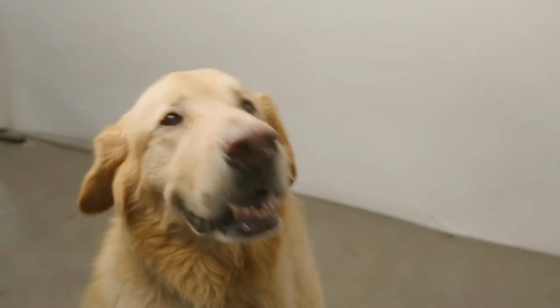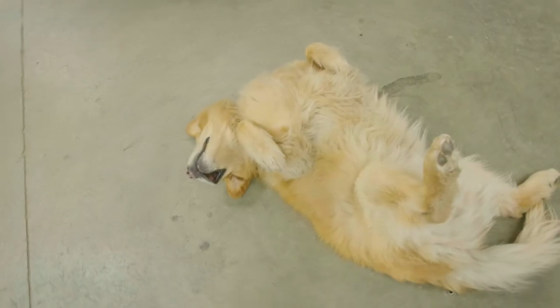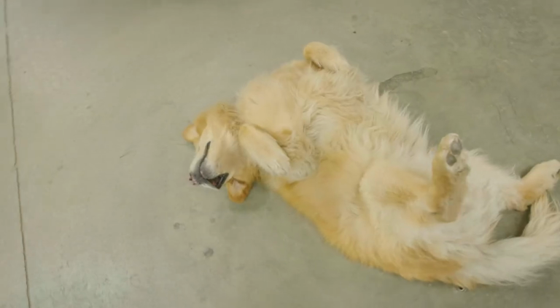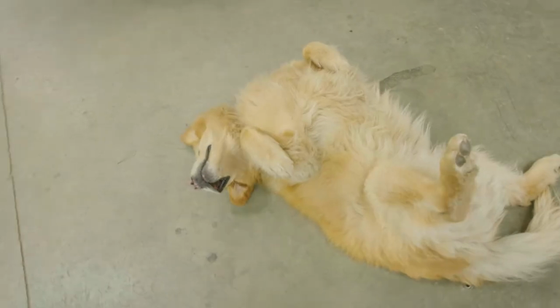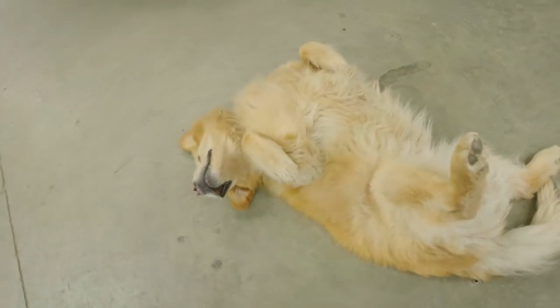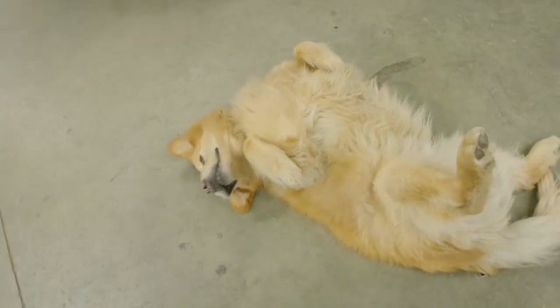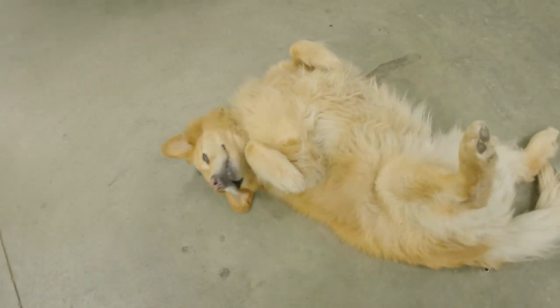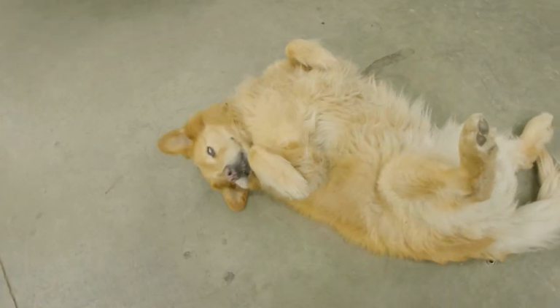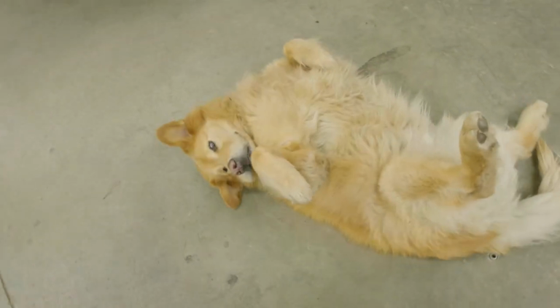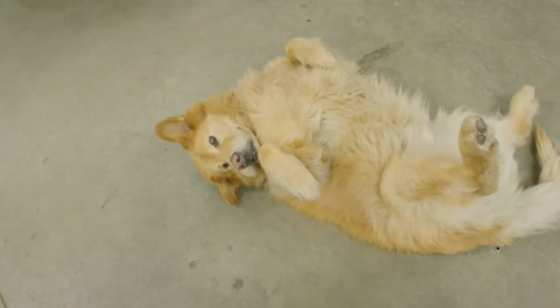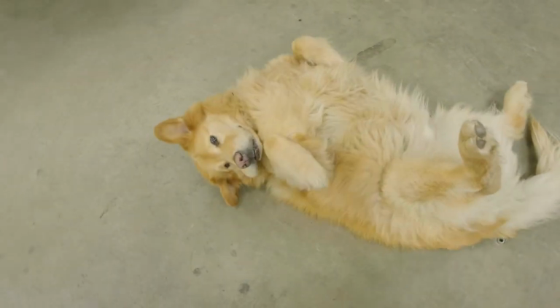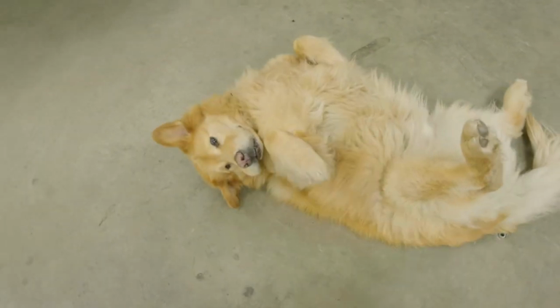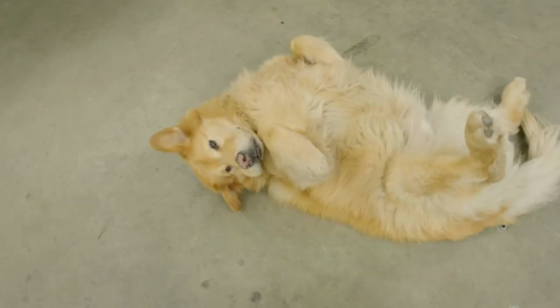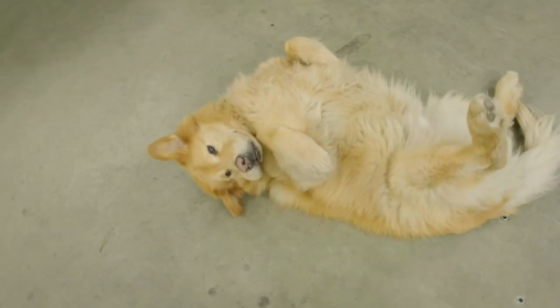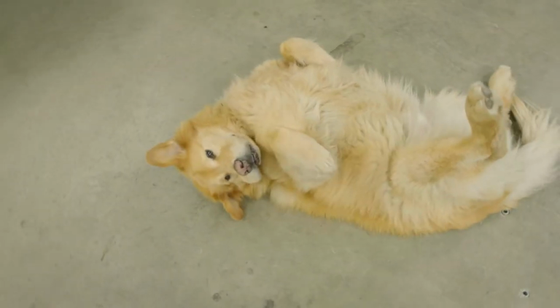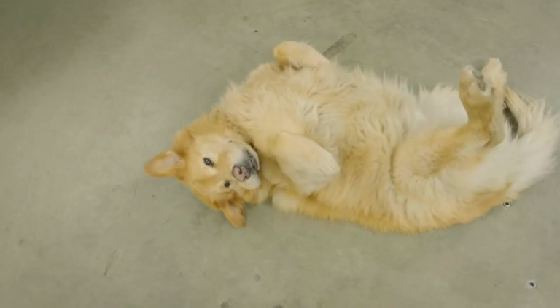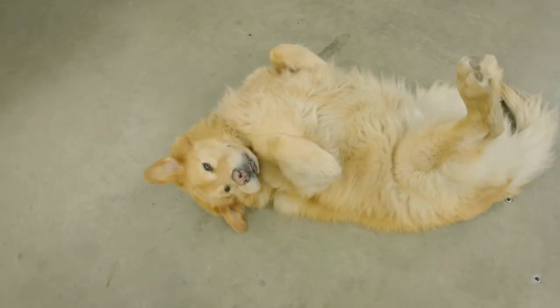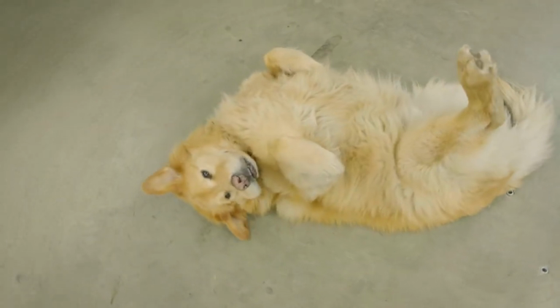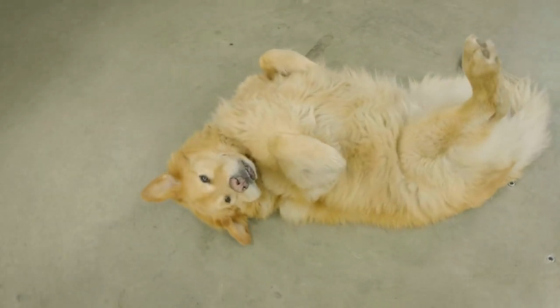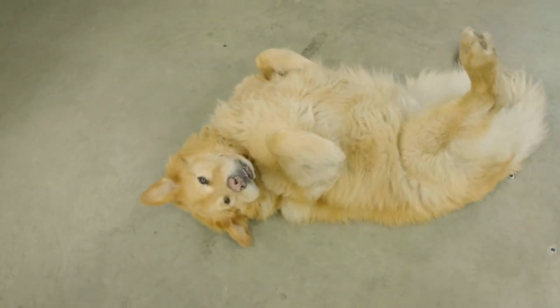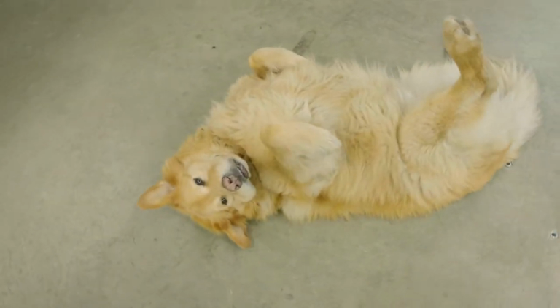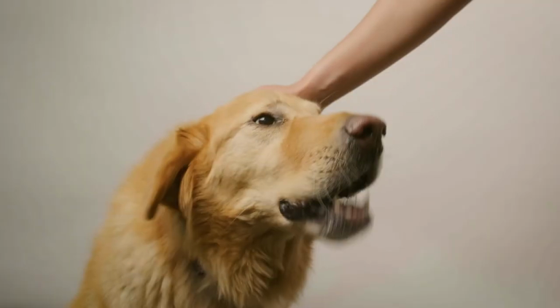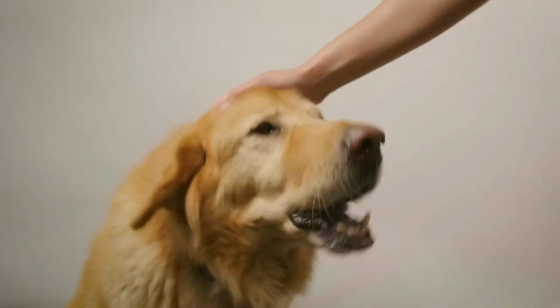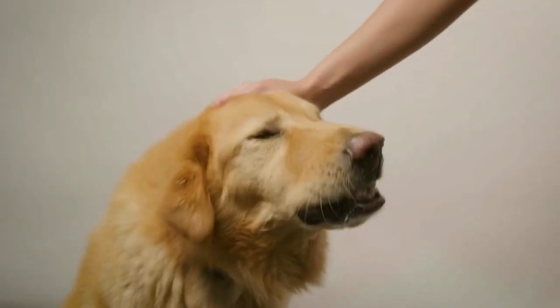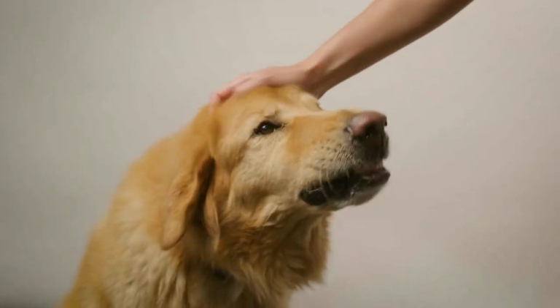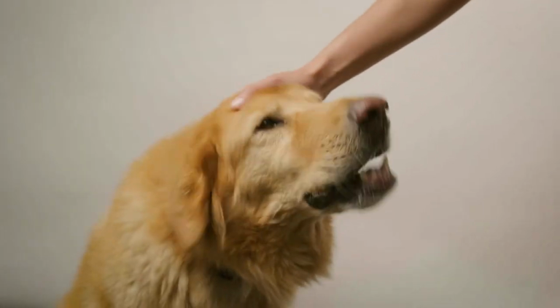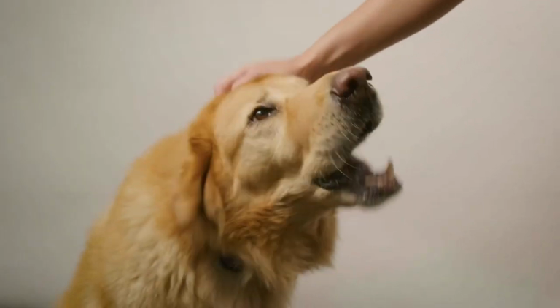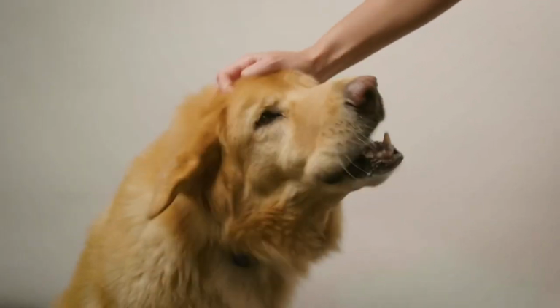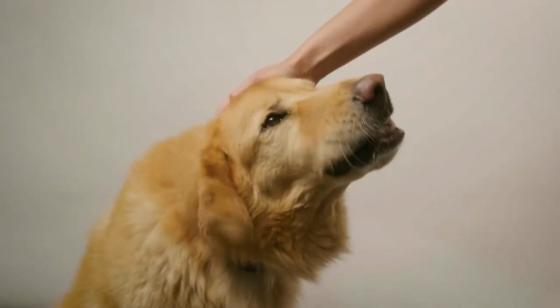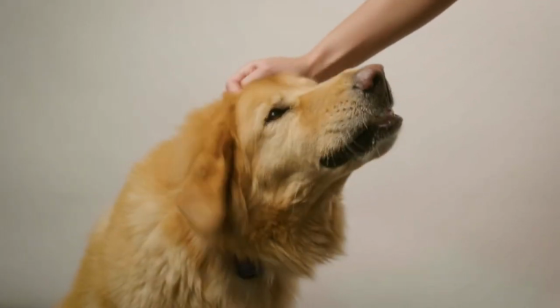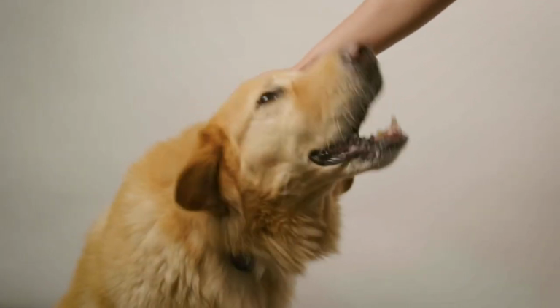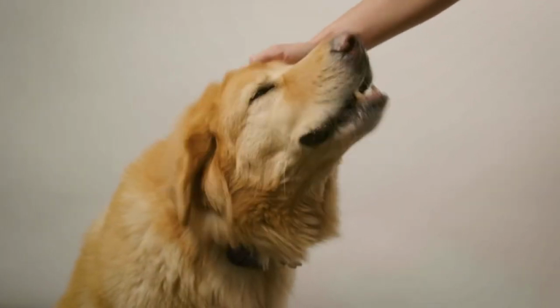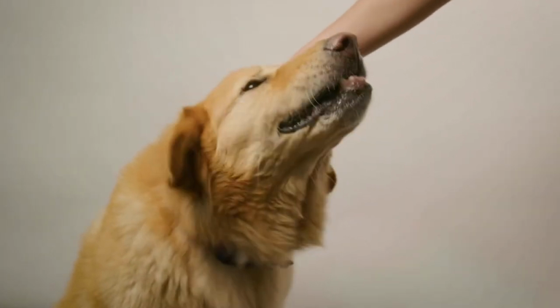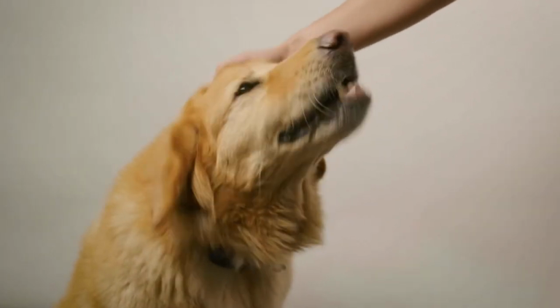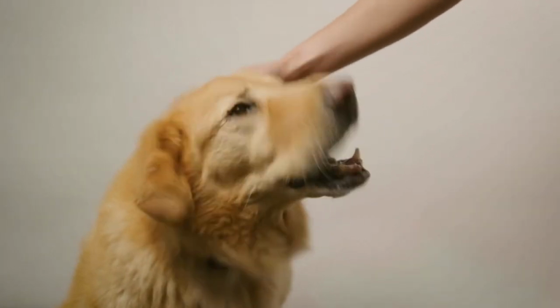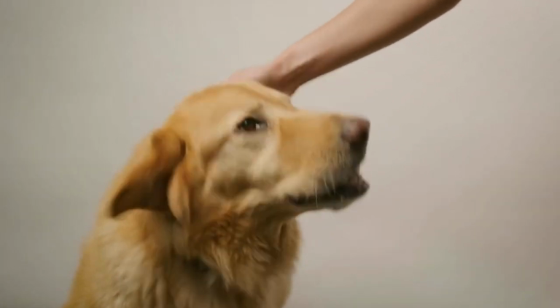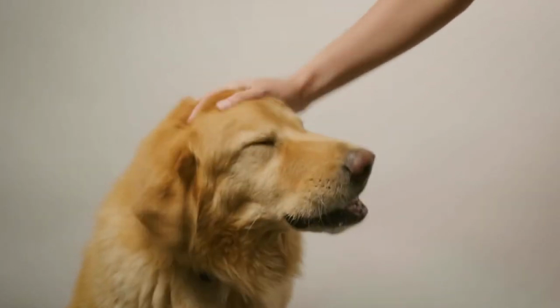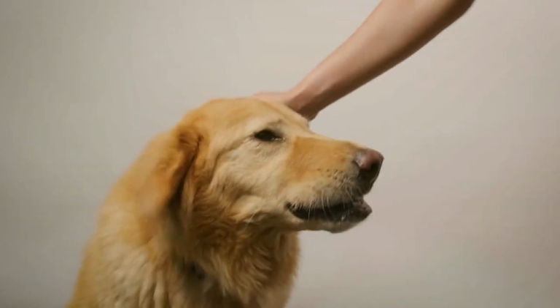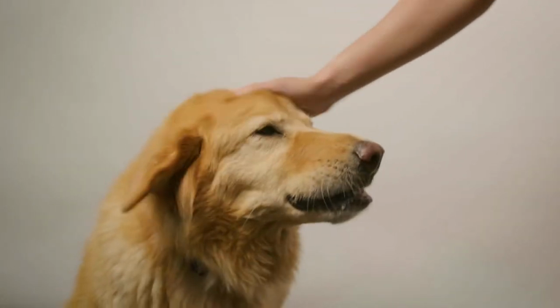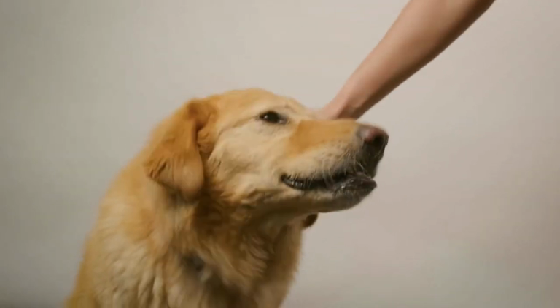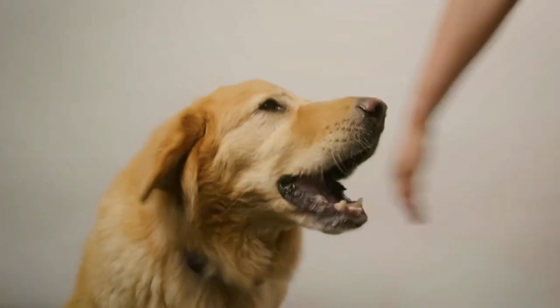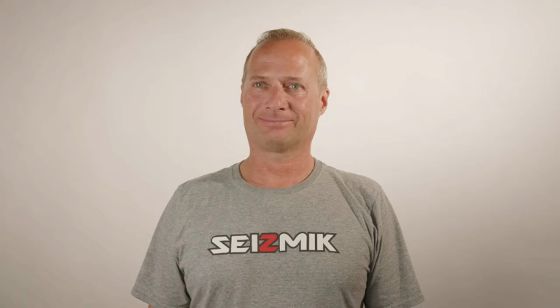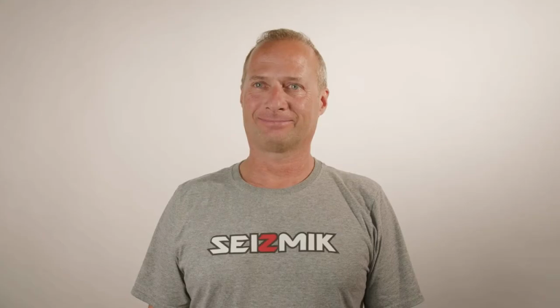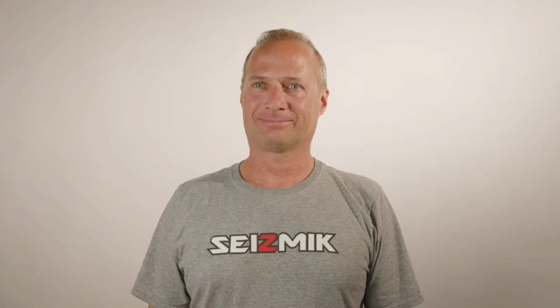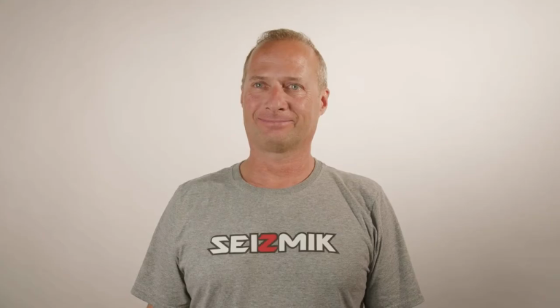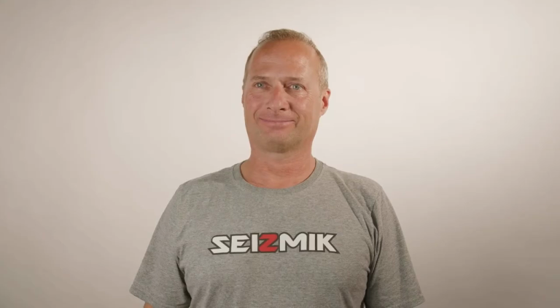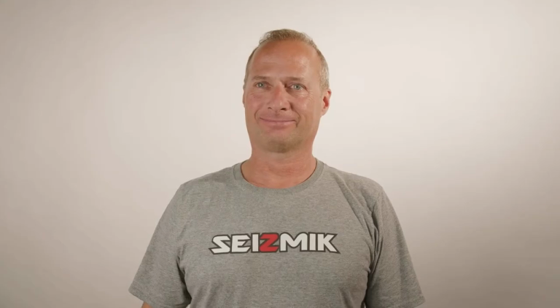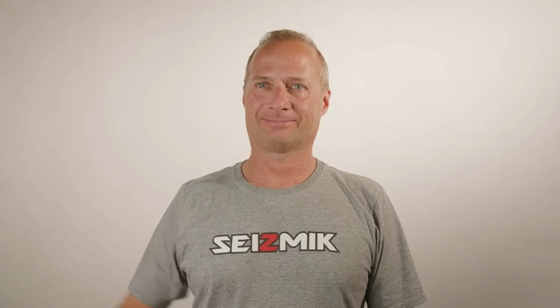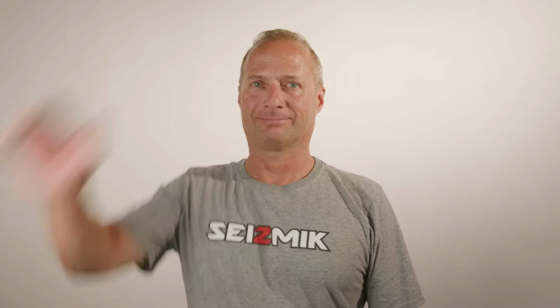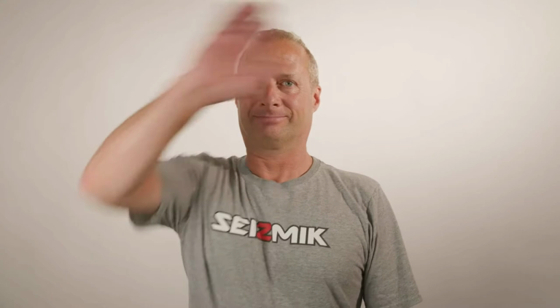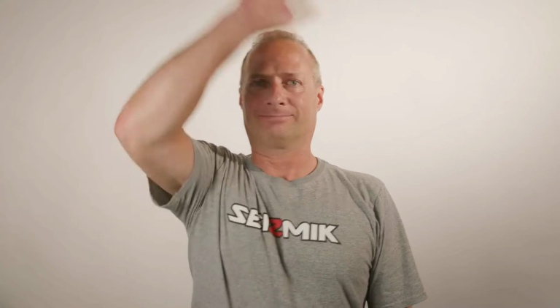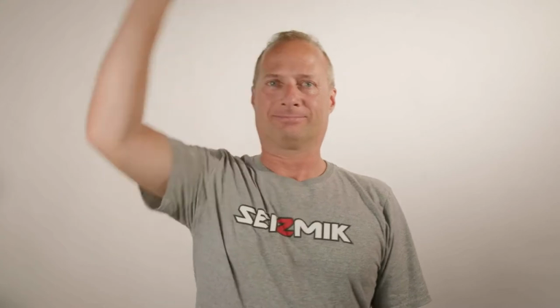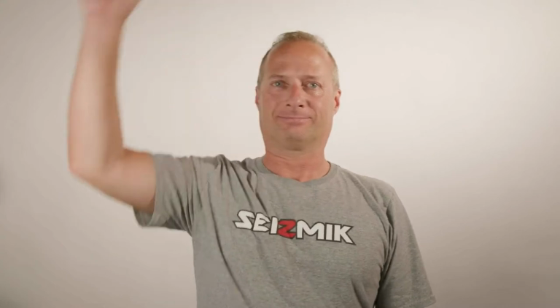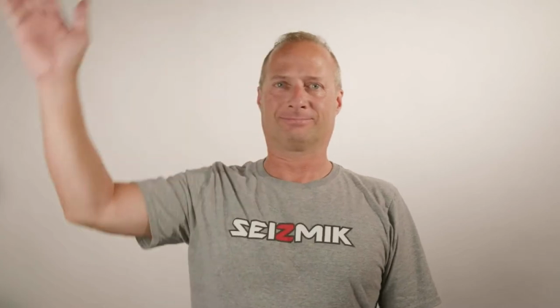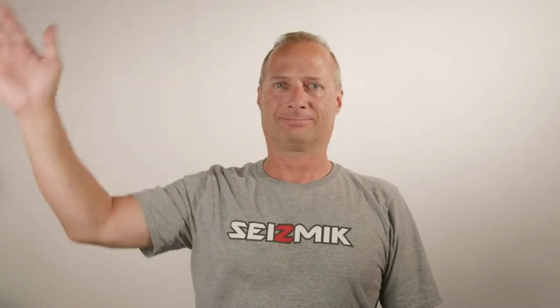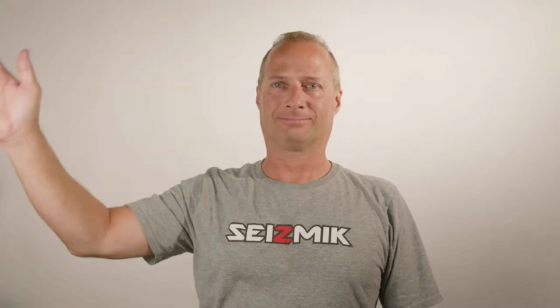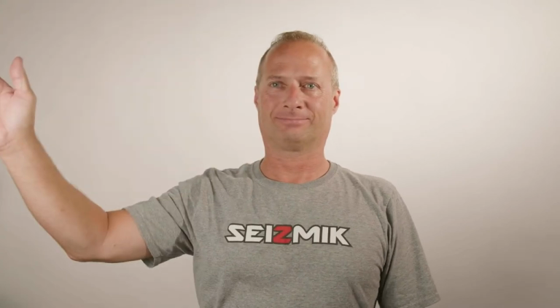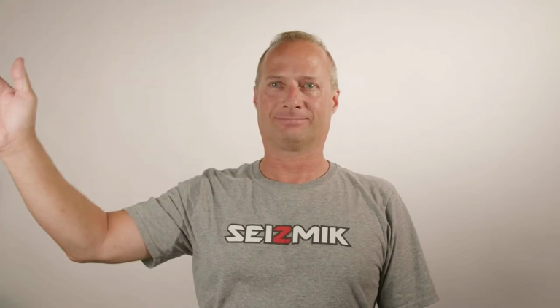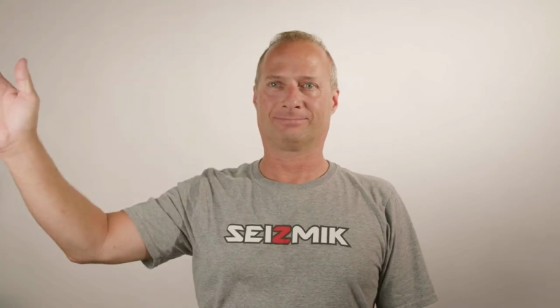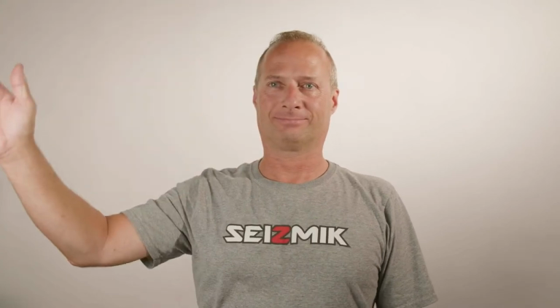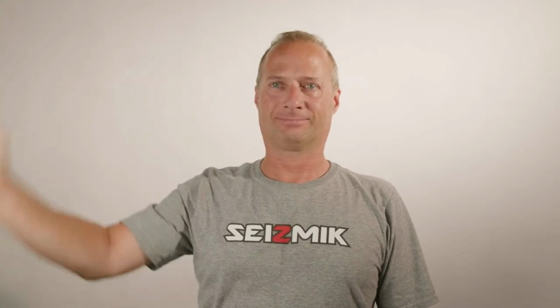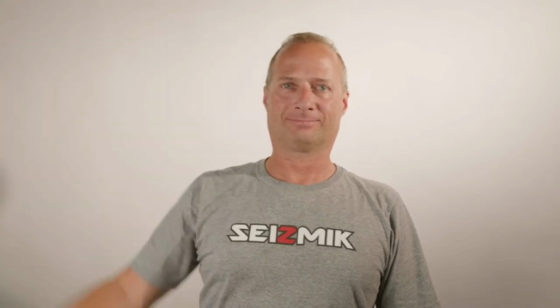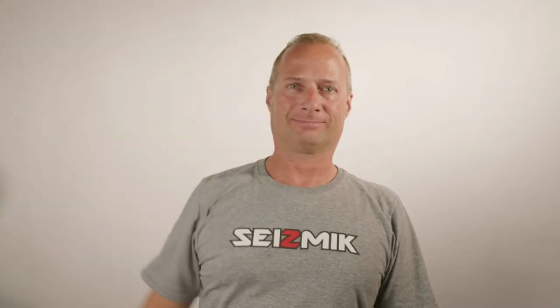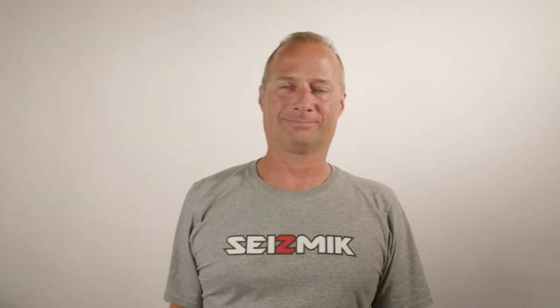Helping us with our installation today is Apollo, our esteemed office dog. And Darren, the one with the thumbs.